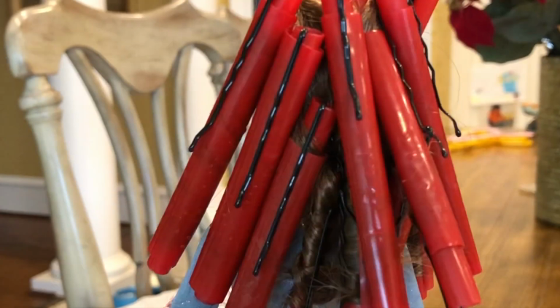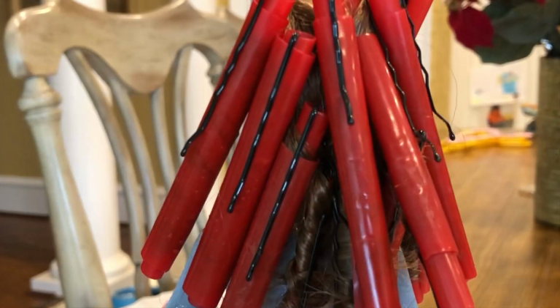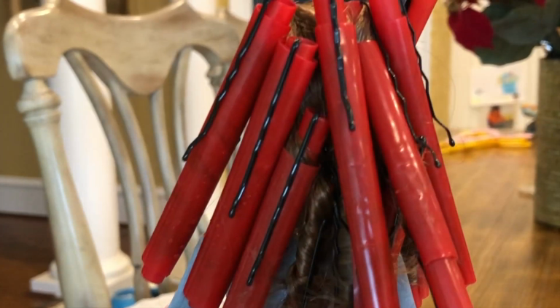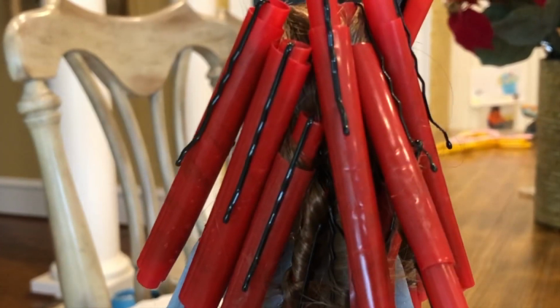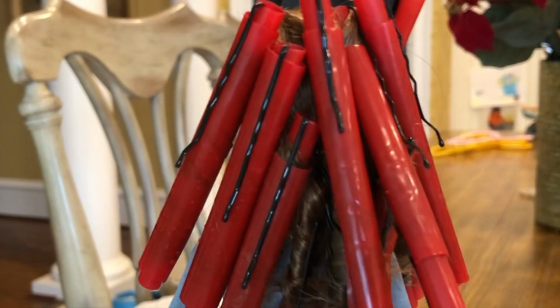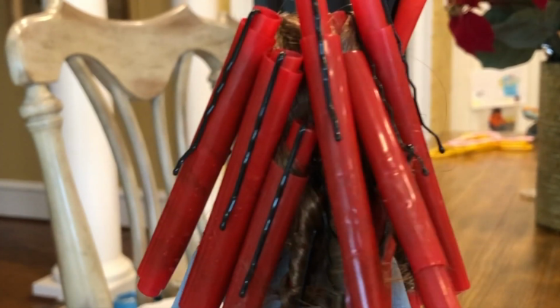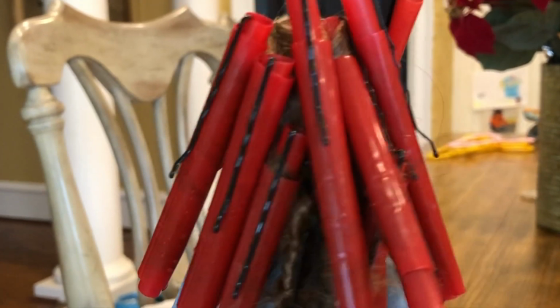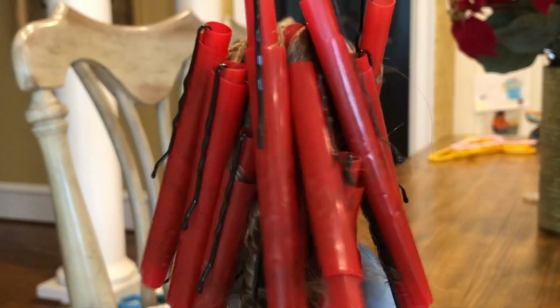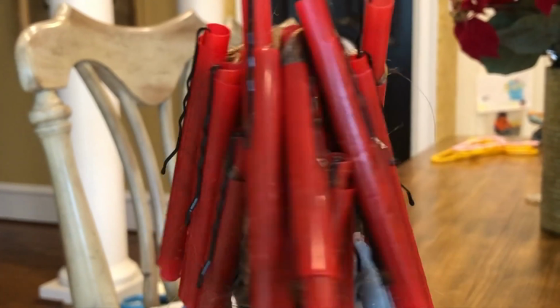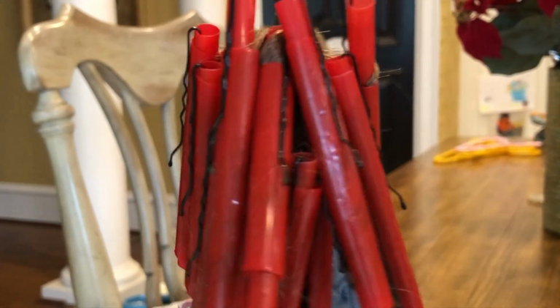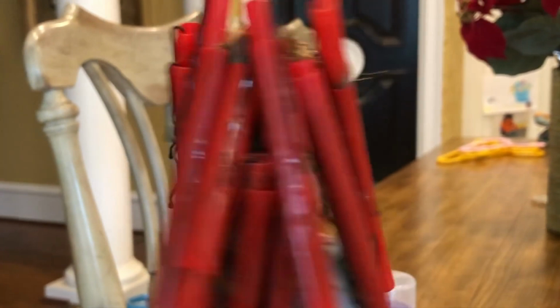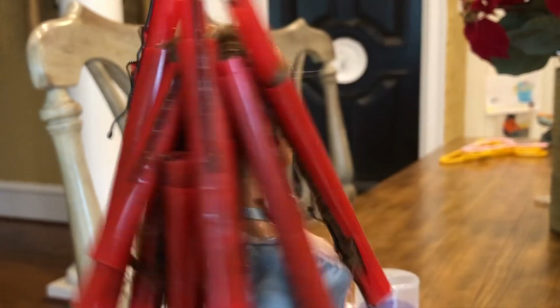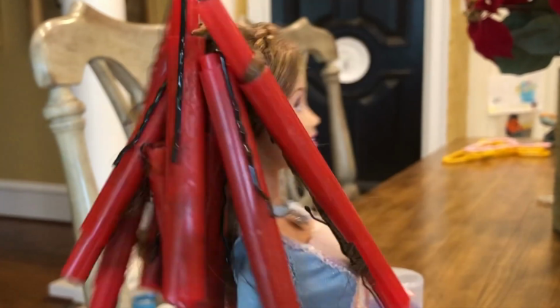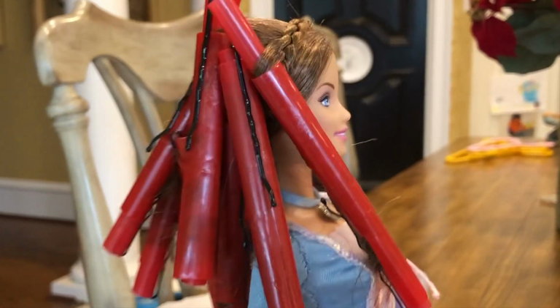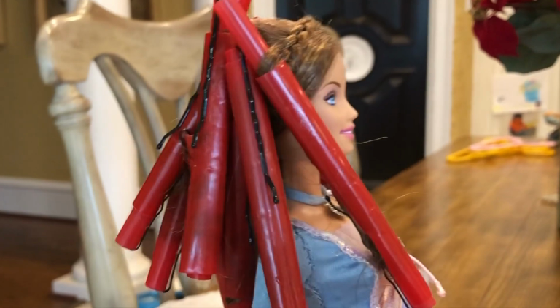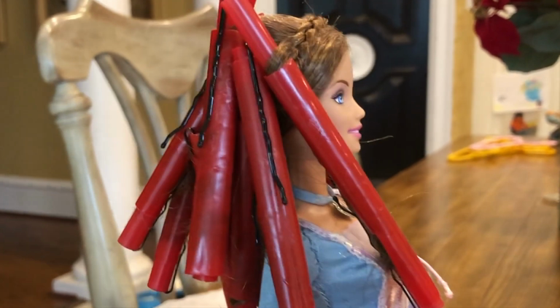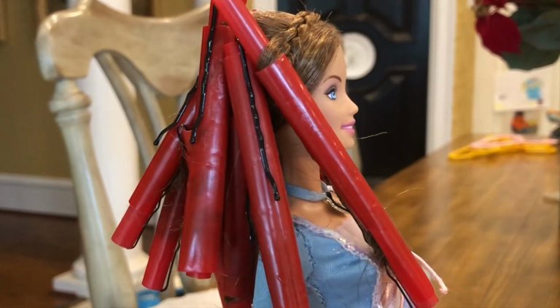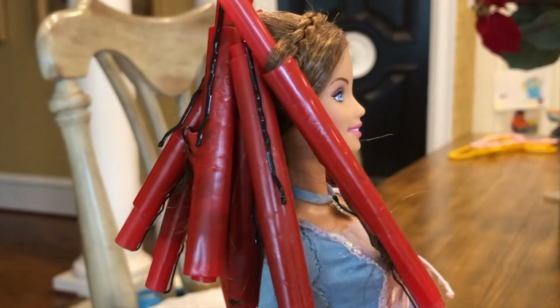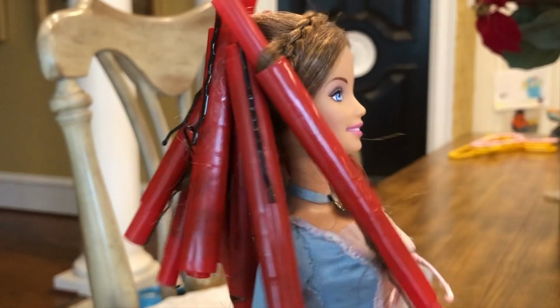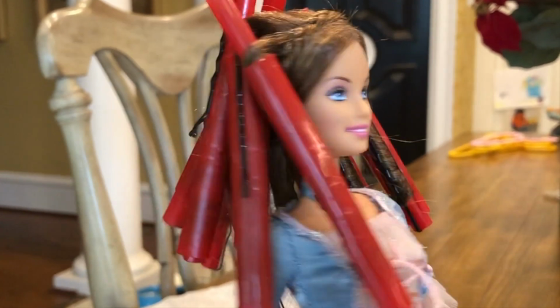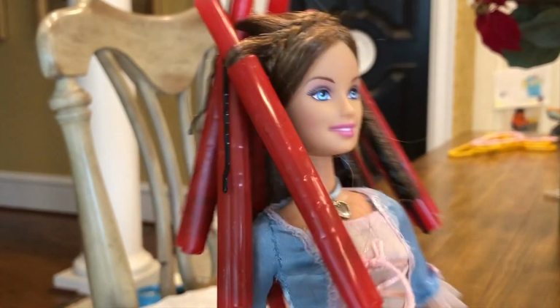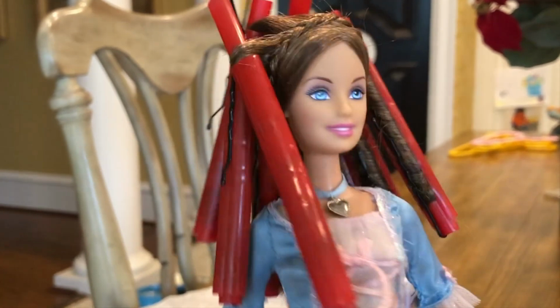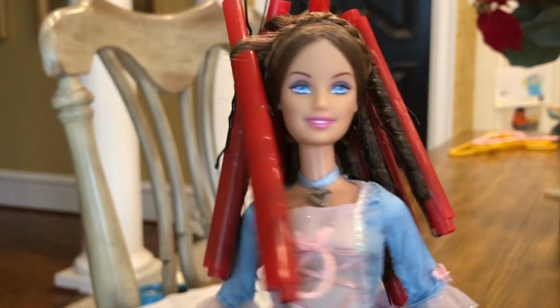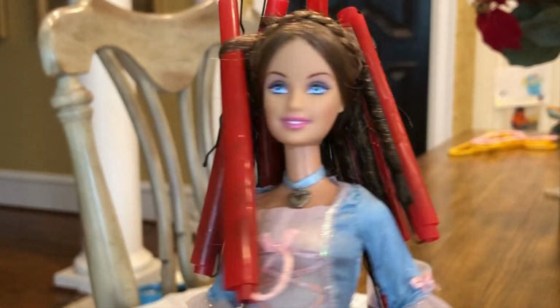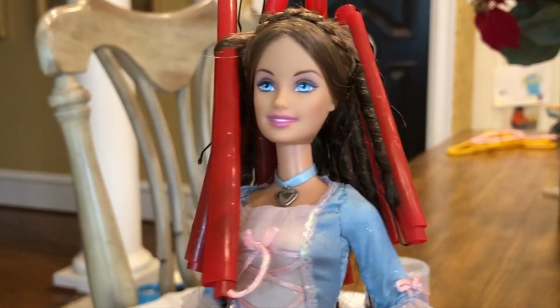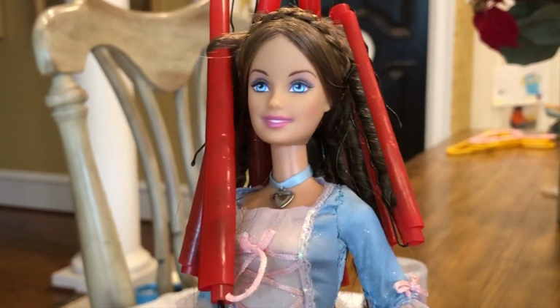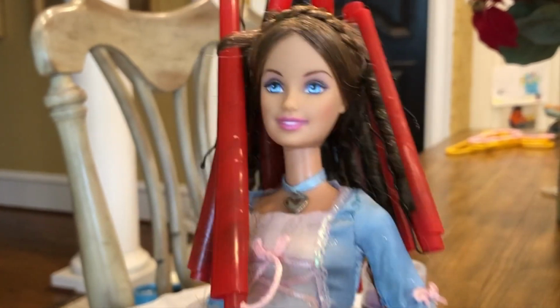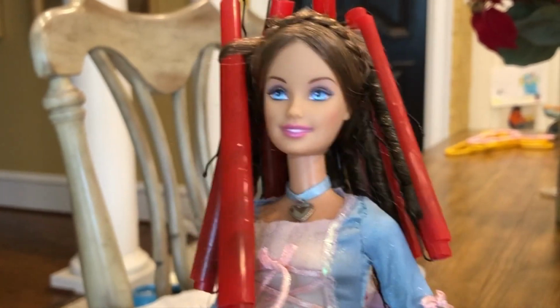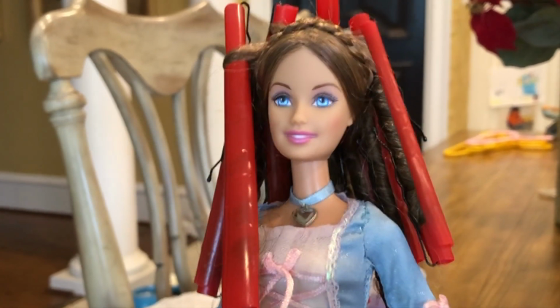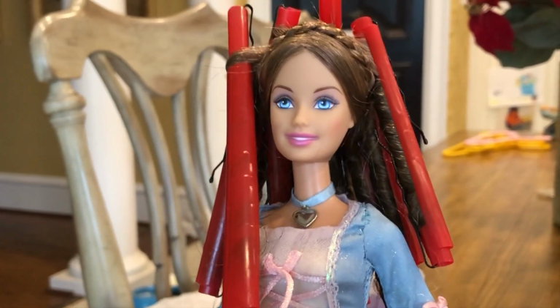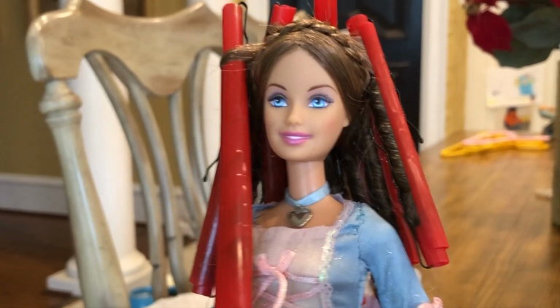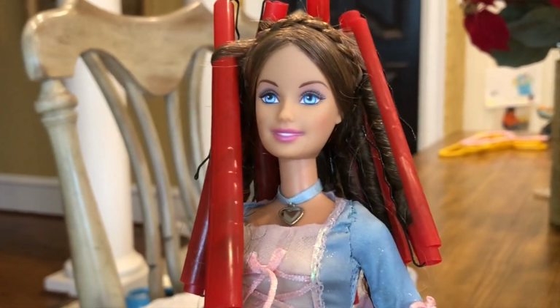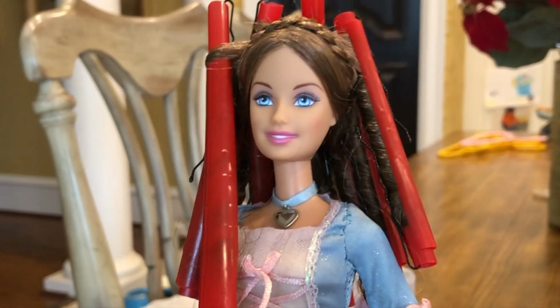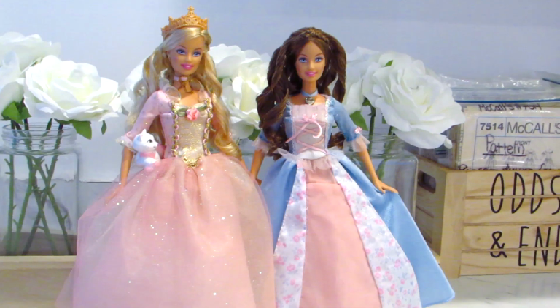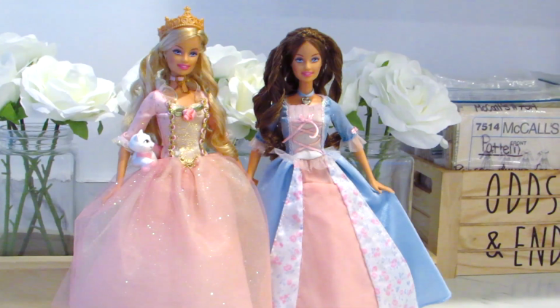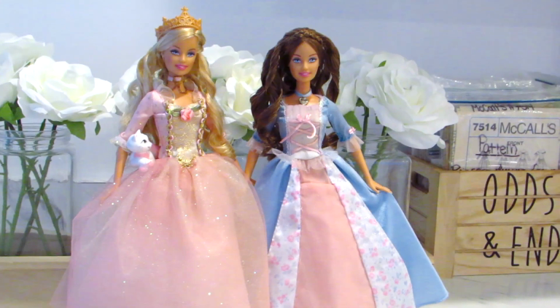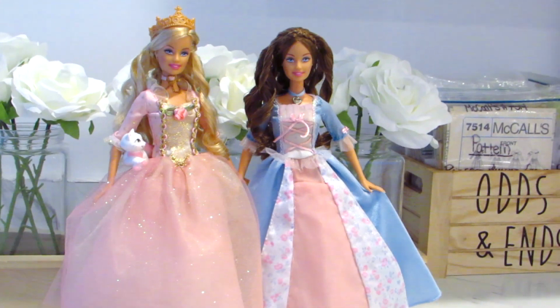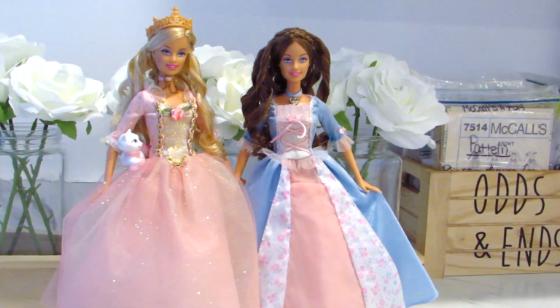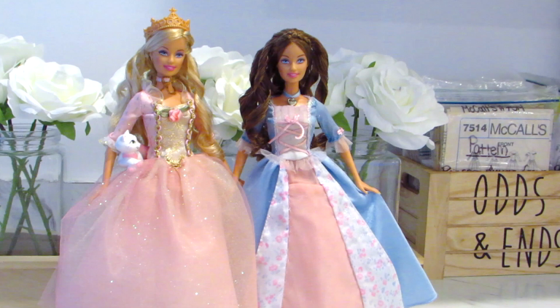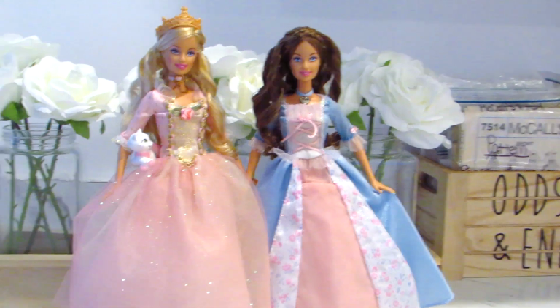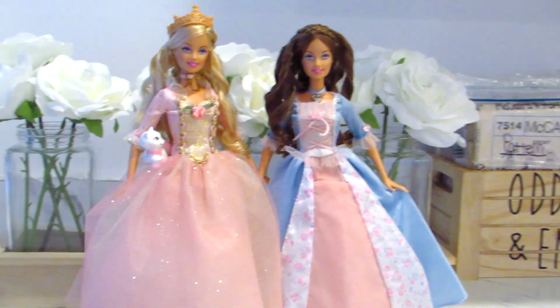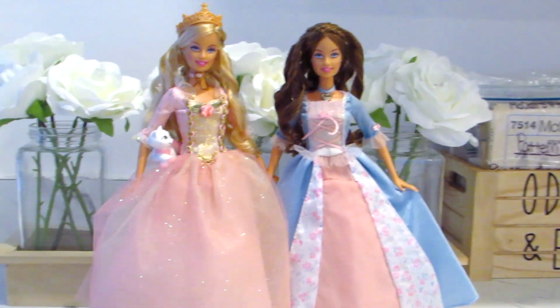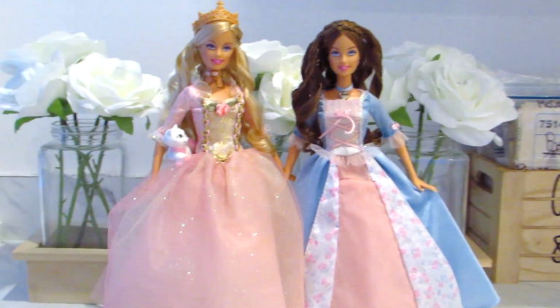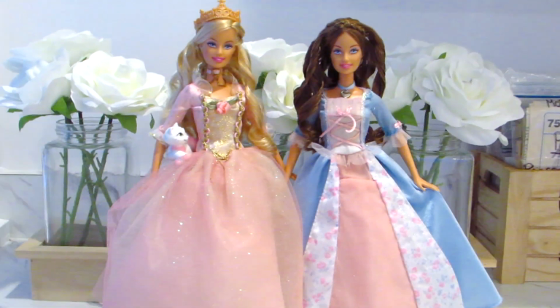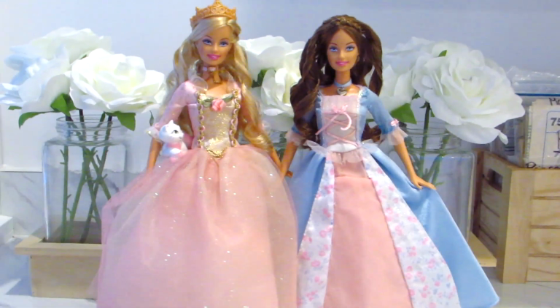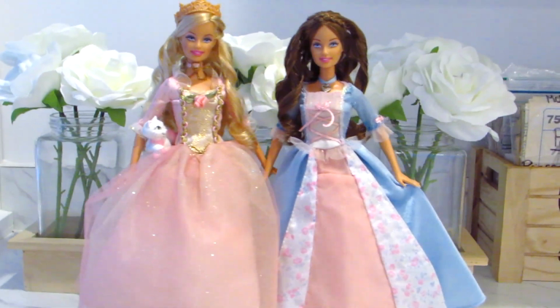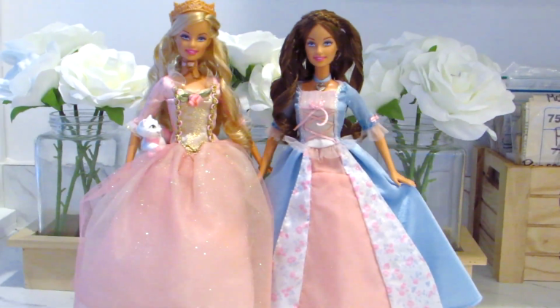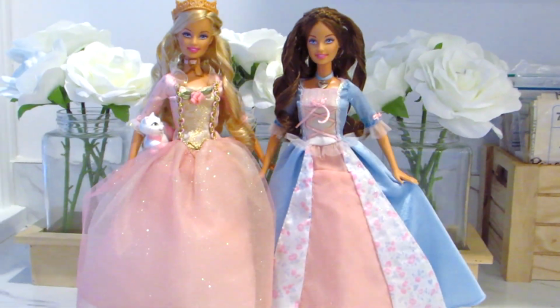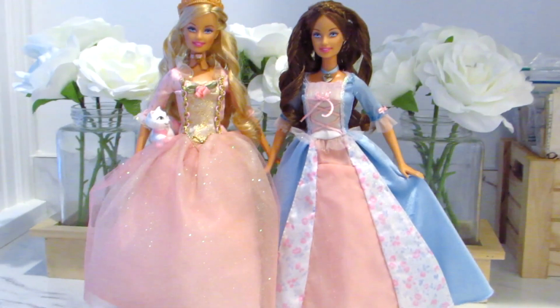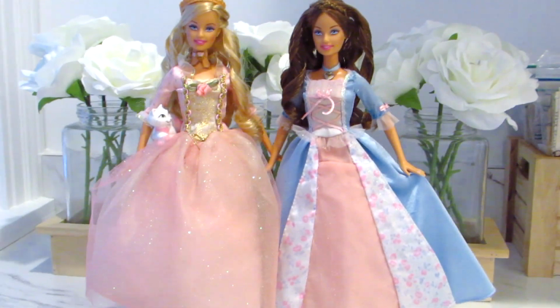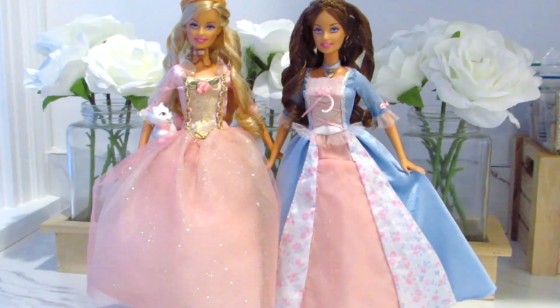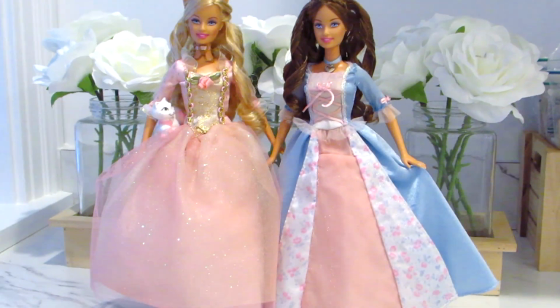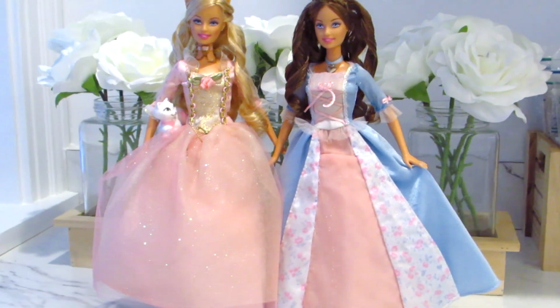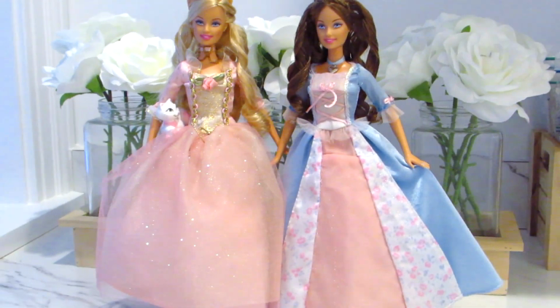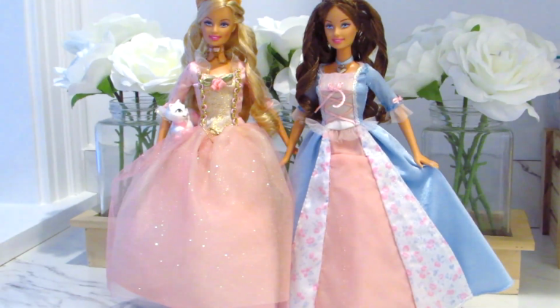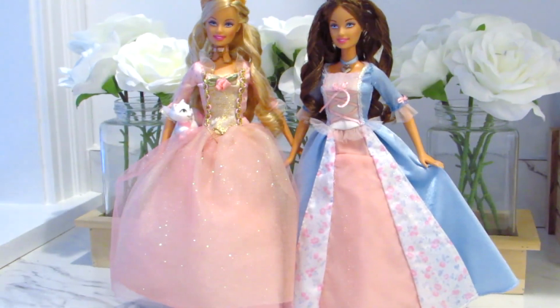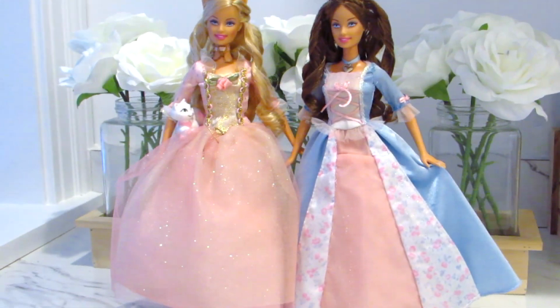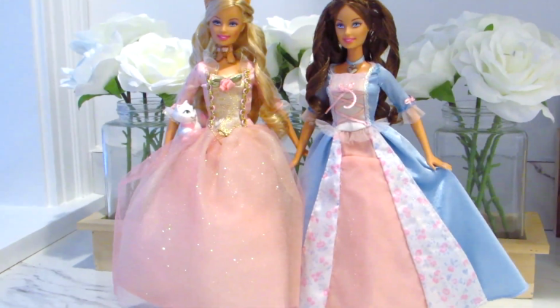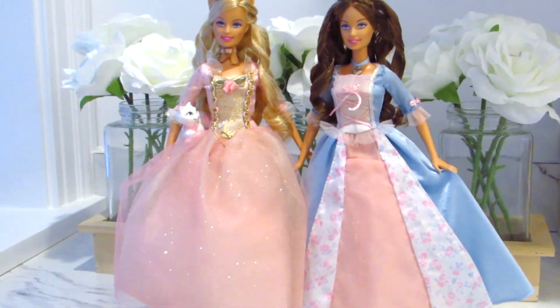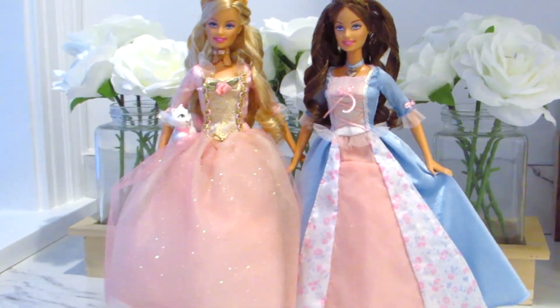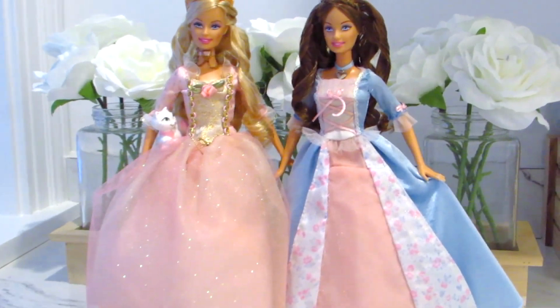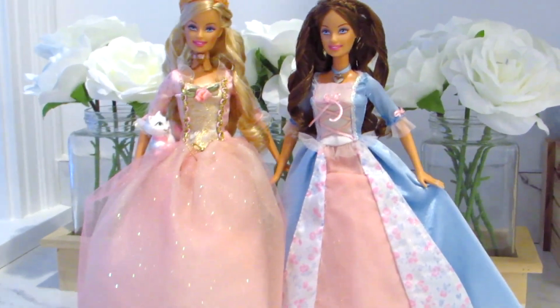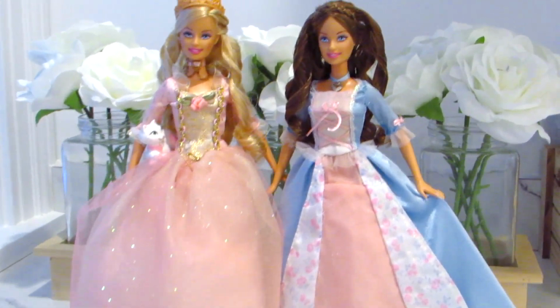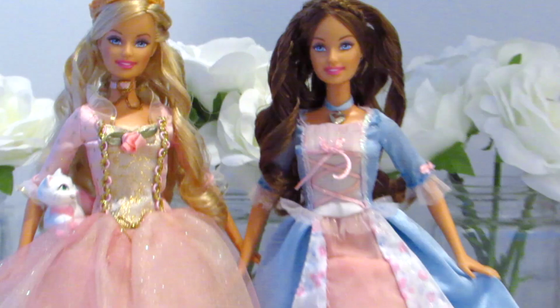I curled her hair with straws, stuffed the skirt with paper, set her up in a doll stand, and put her on the shelf besides Annalise. They're meant to be together!